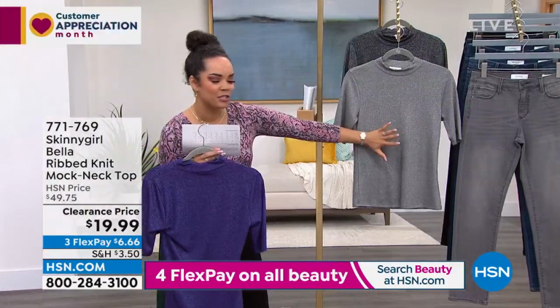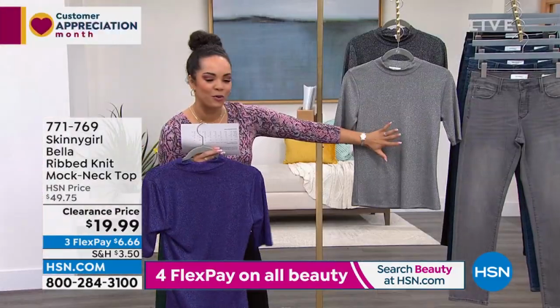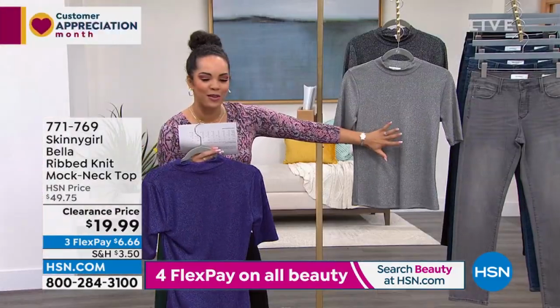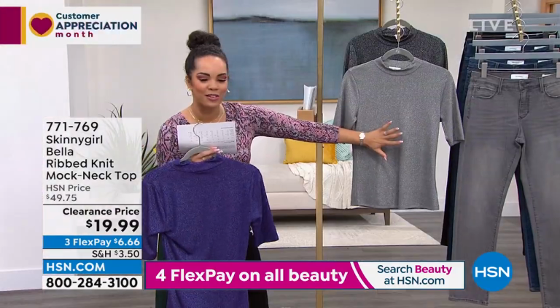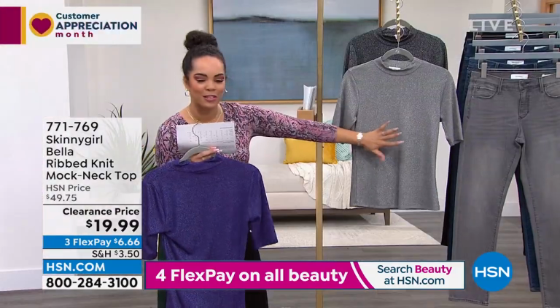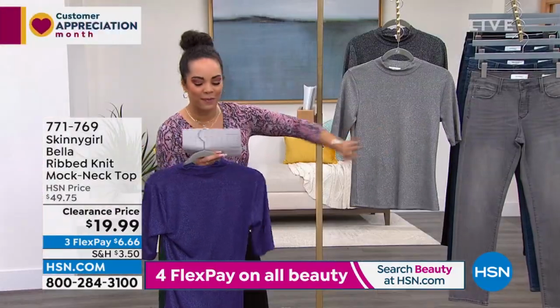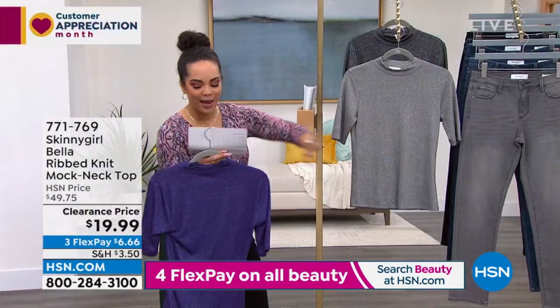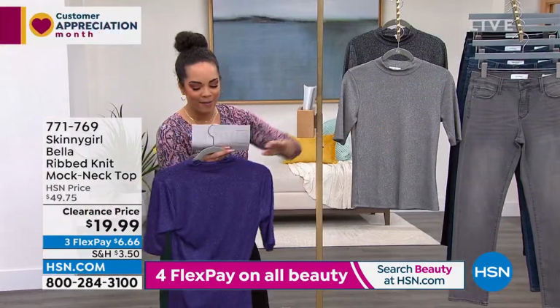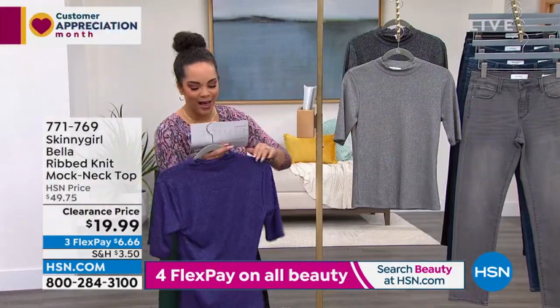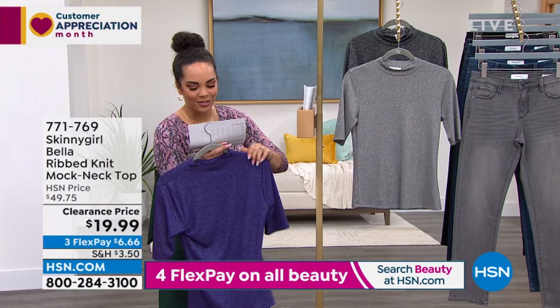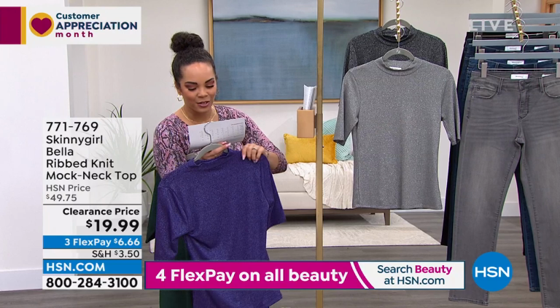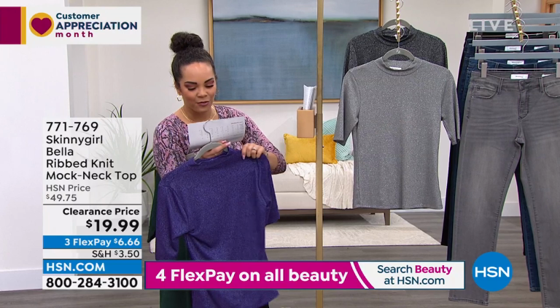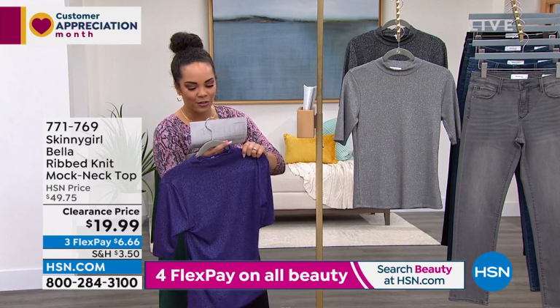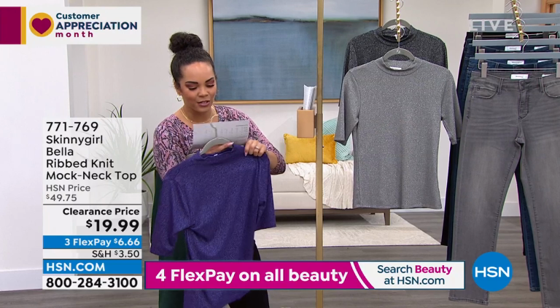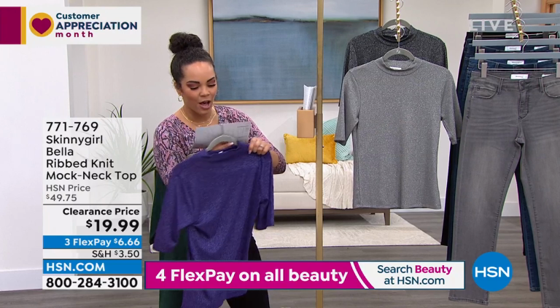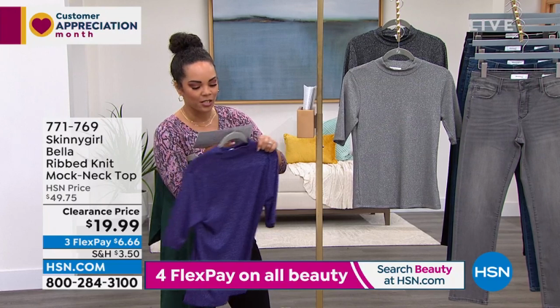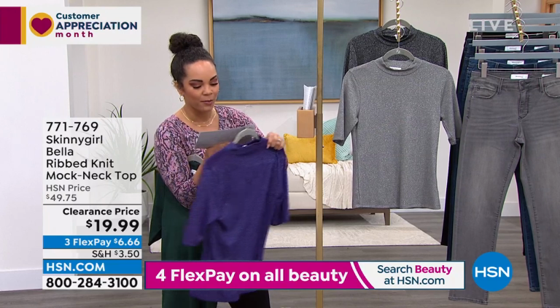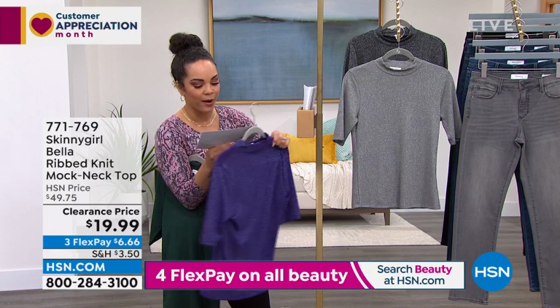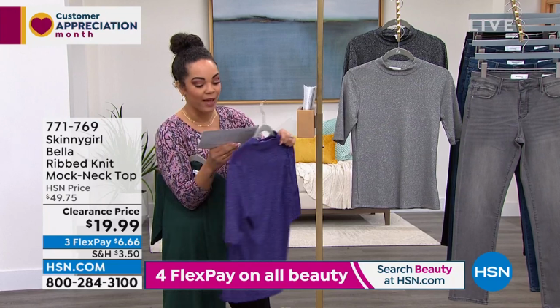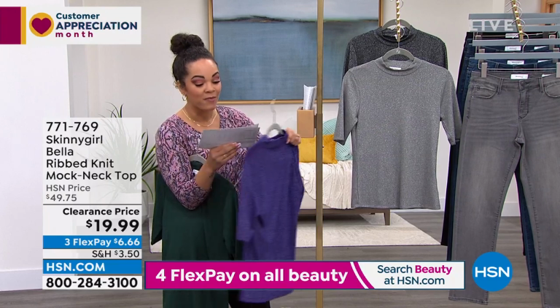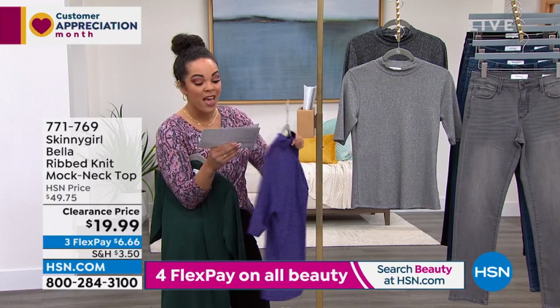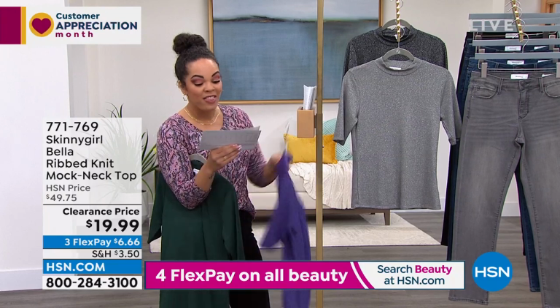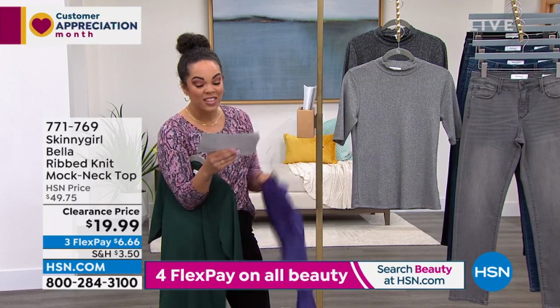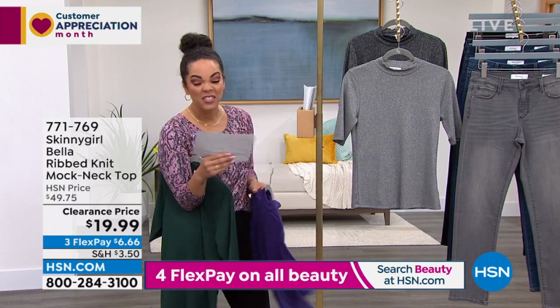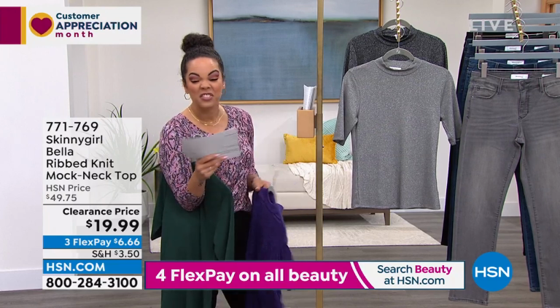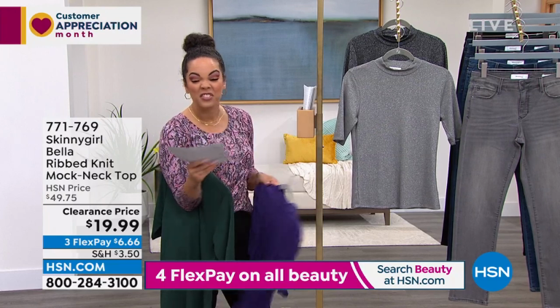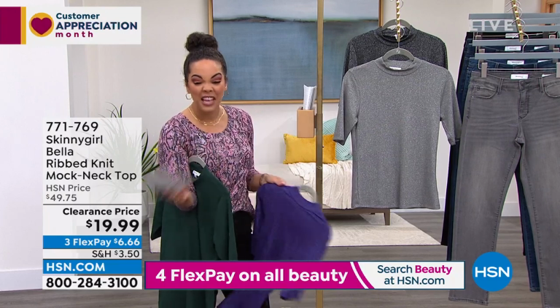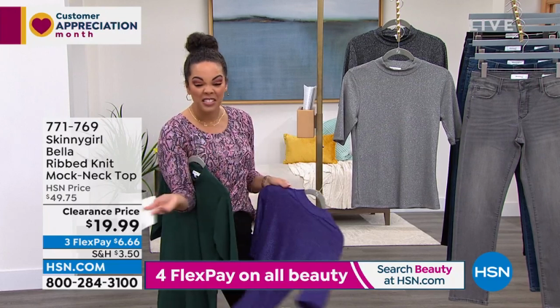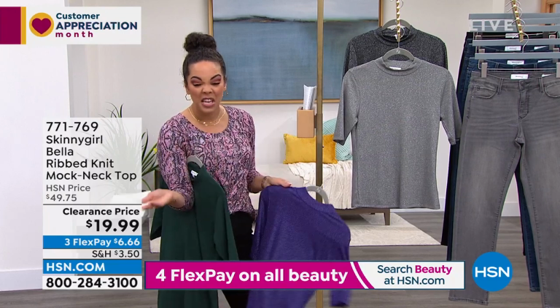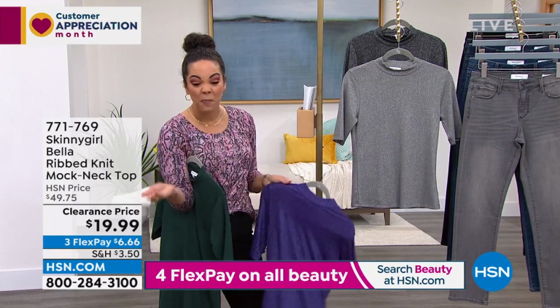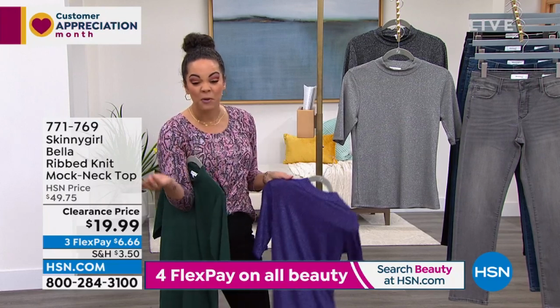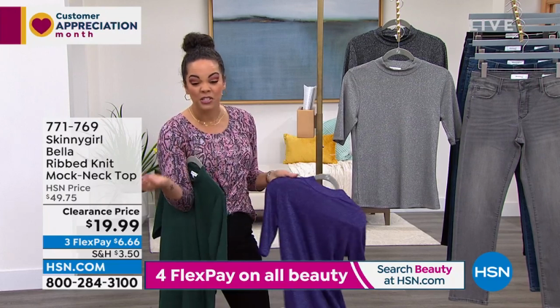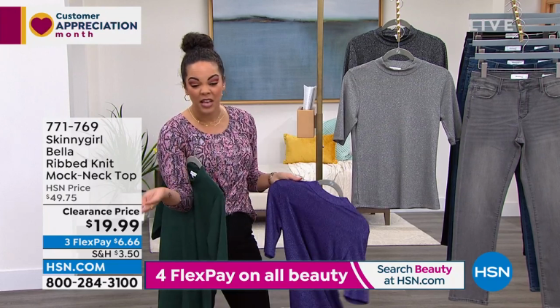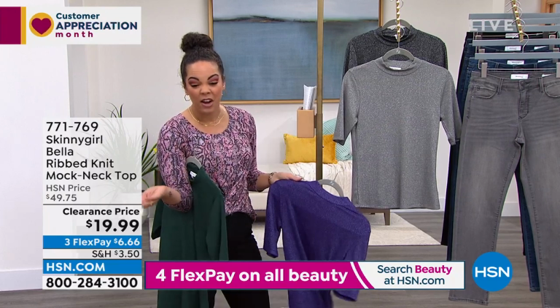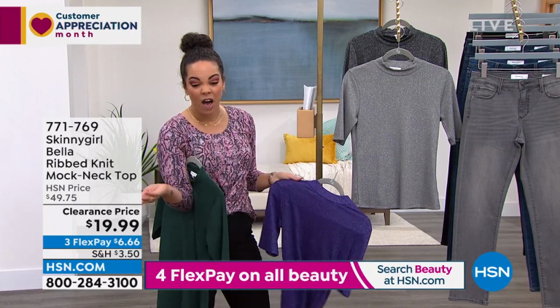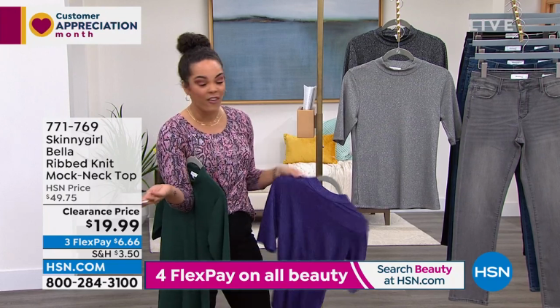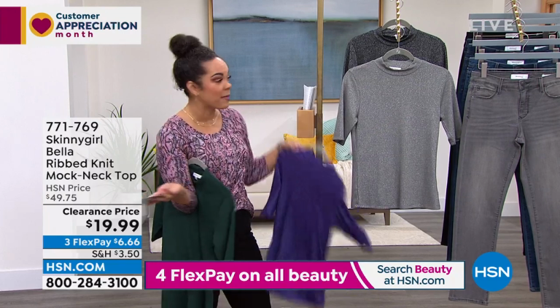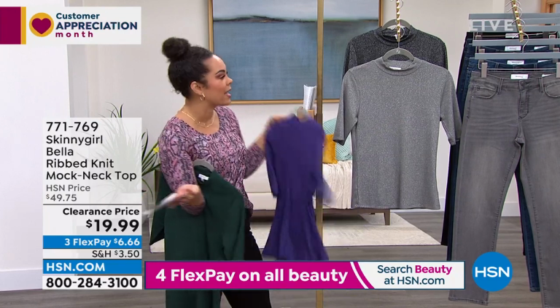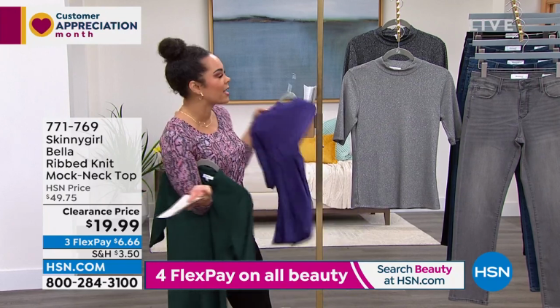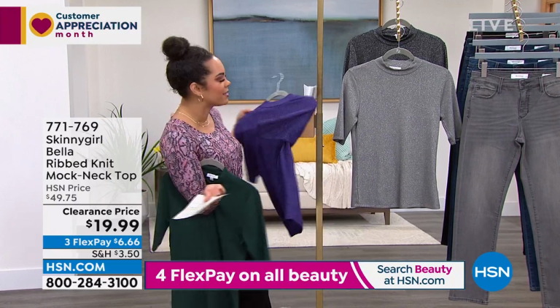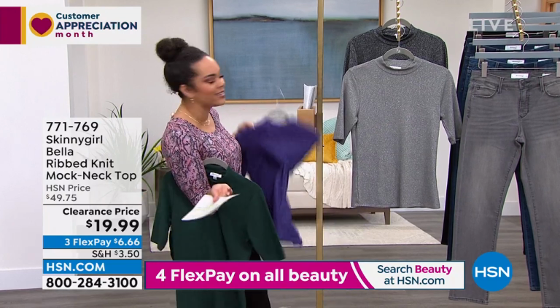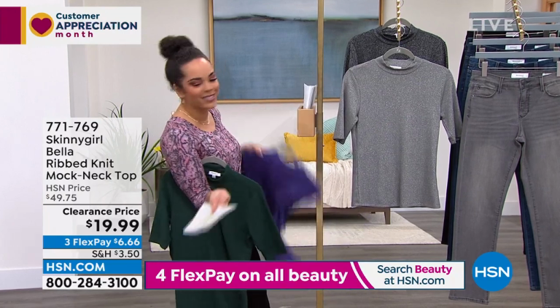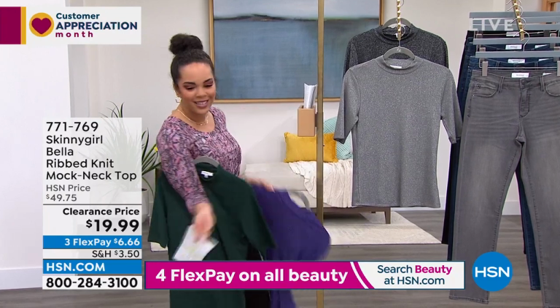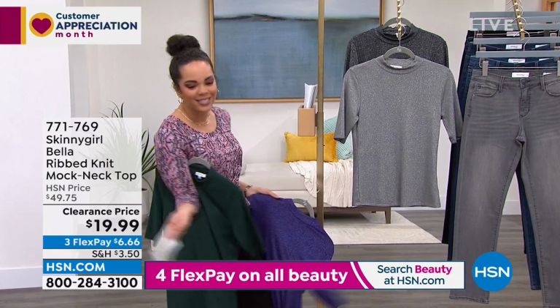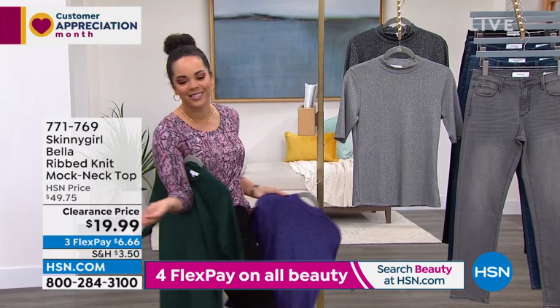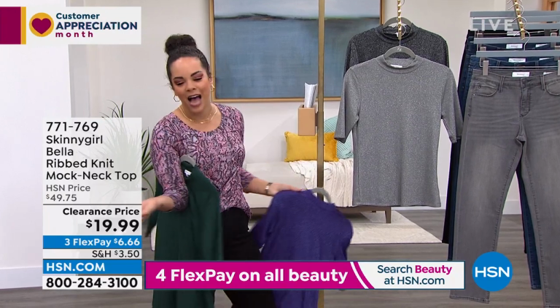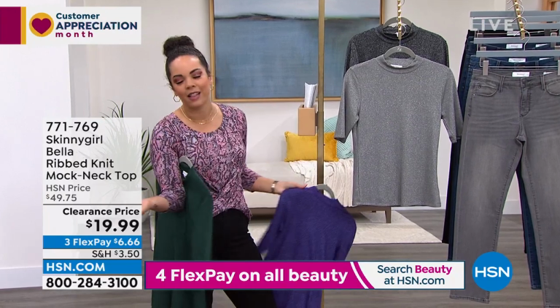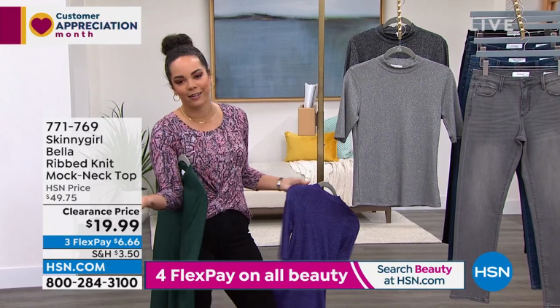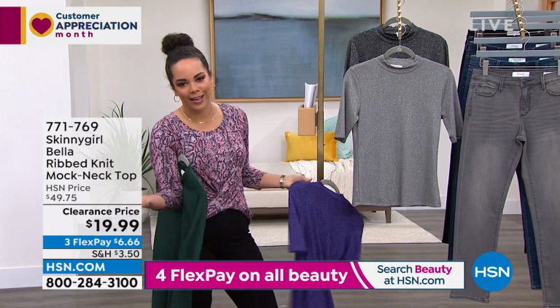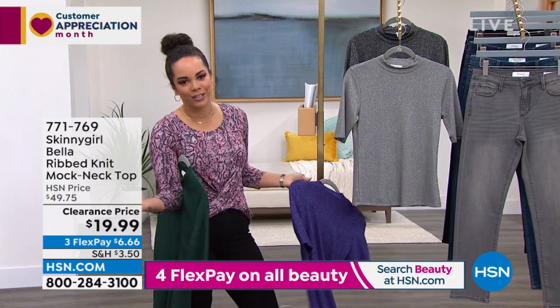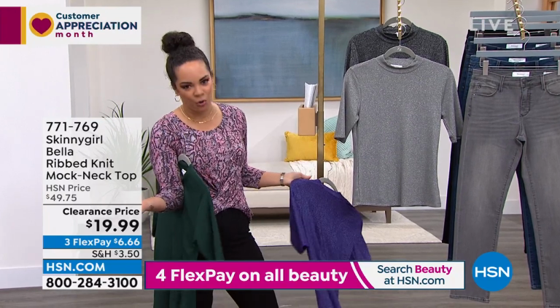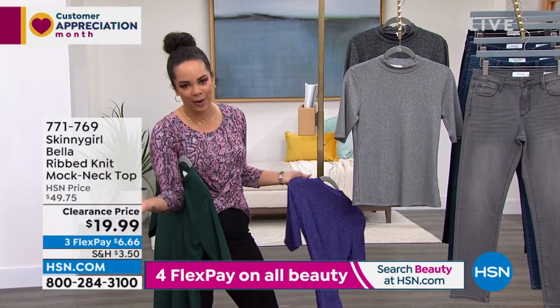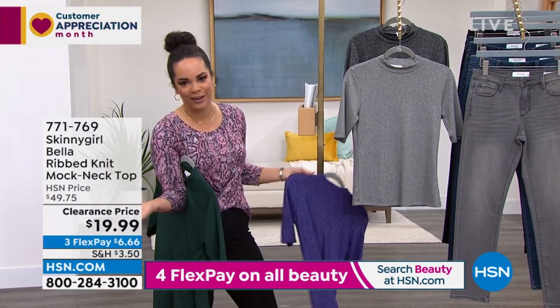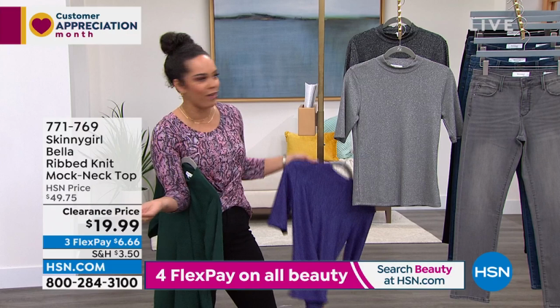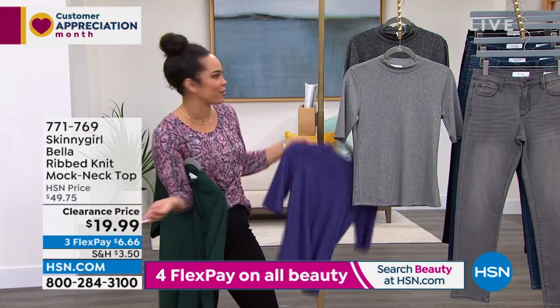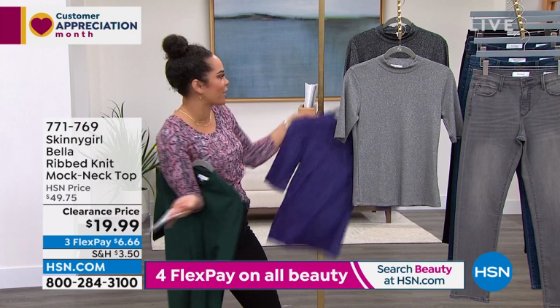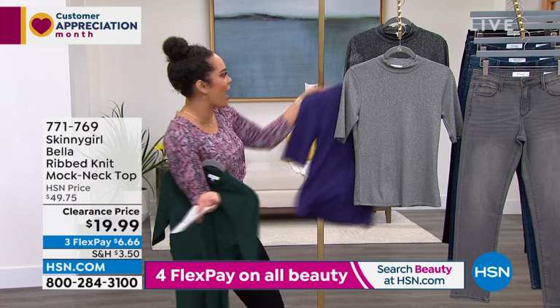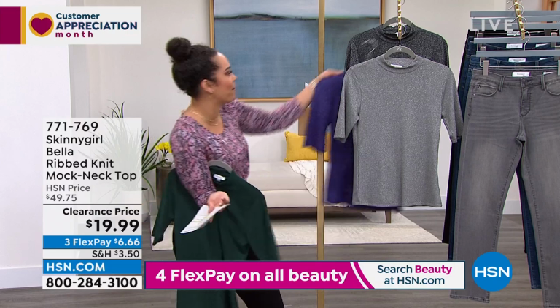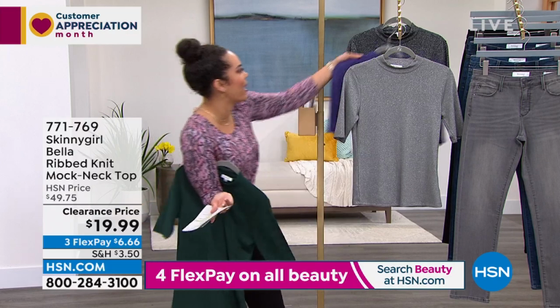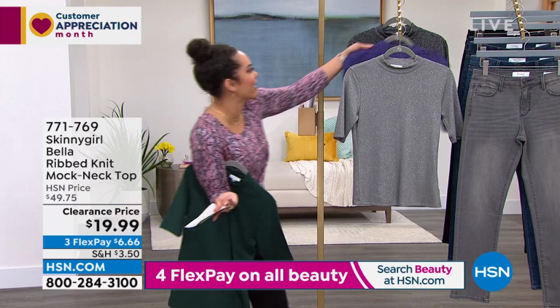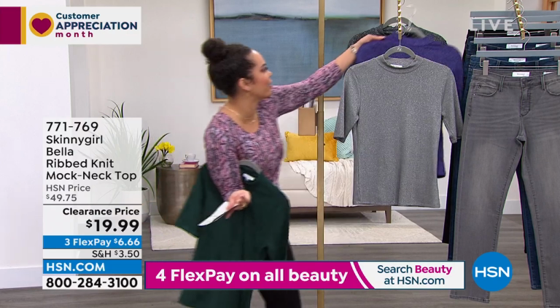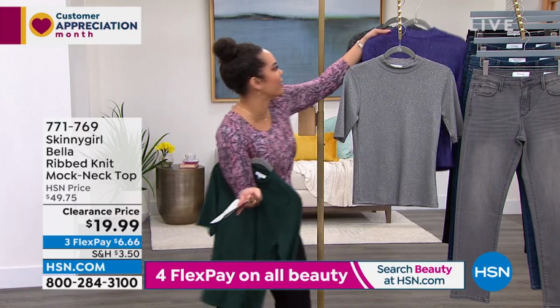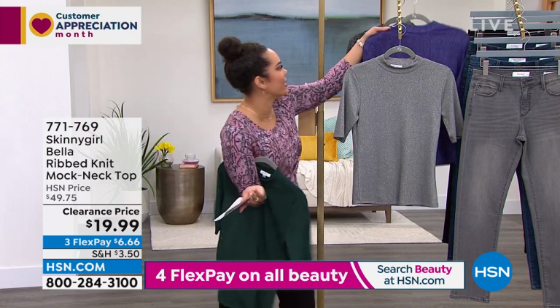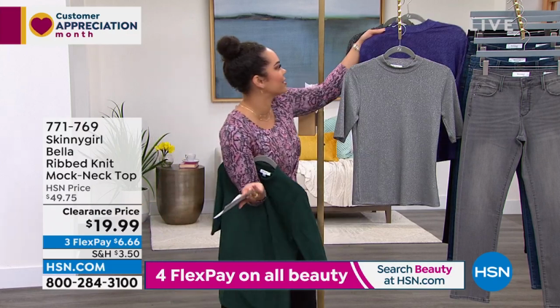Britney is still with us as brand ambassador for this awesome brand. This is 60% off — this does not look like a $20 top, my goodness.